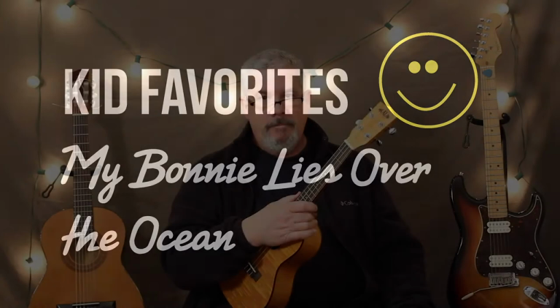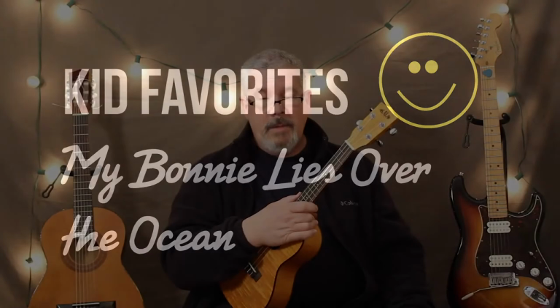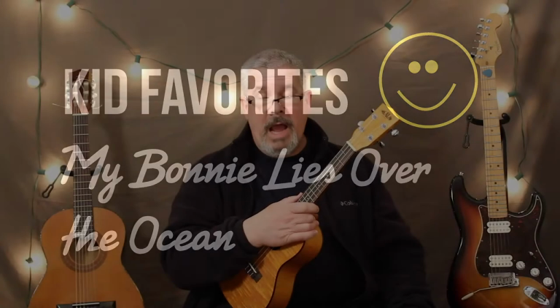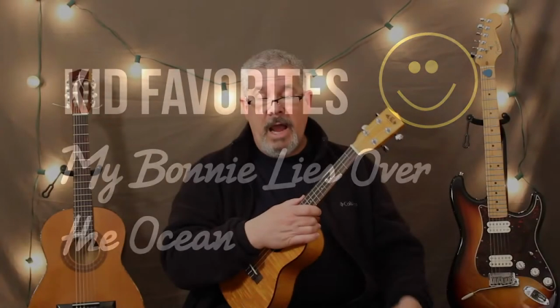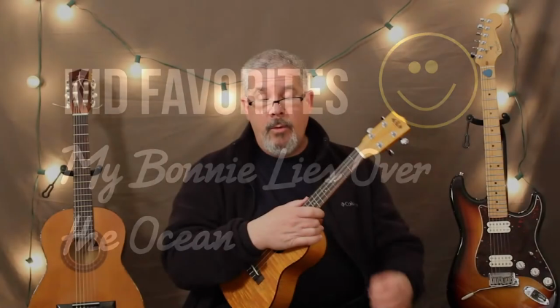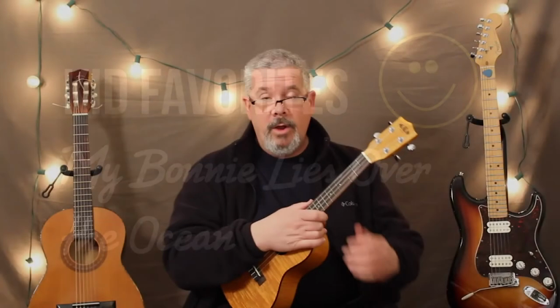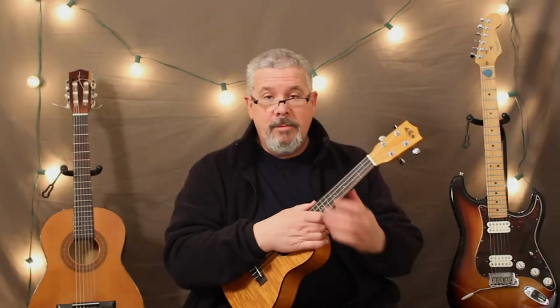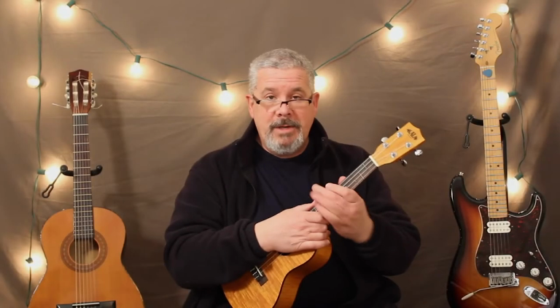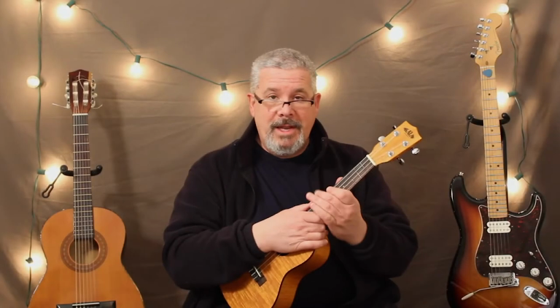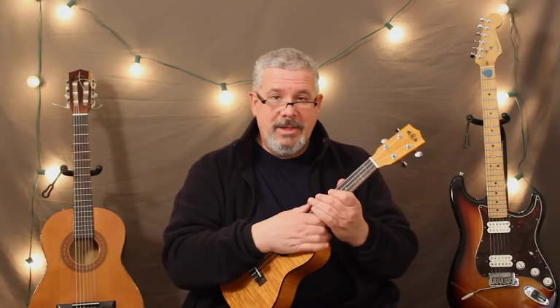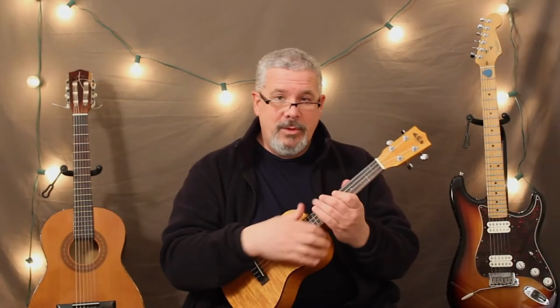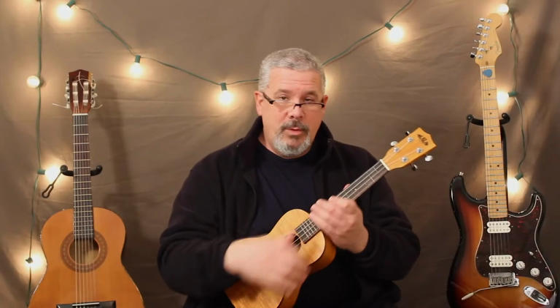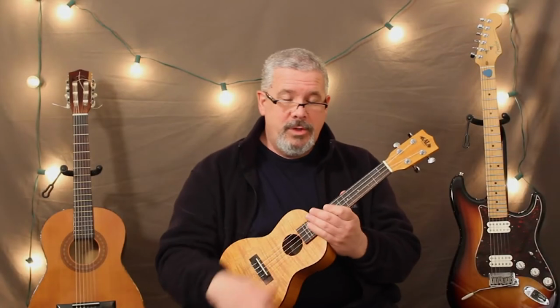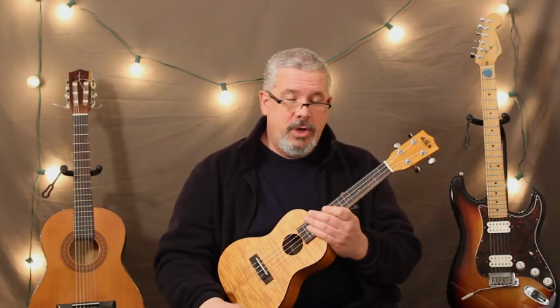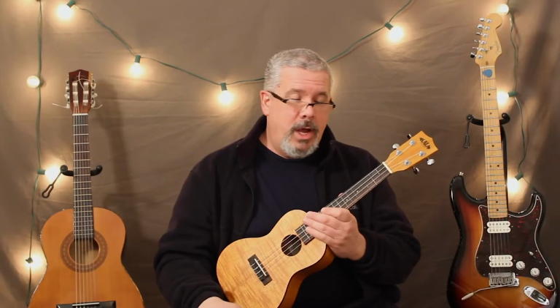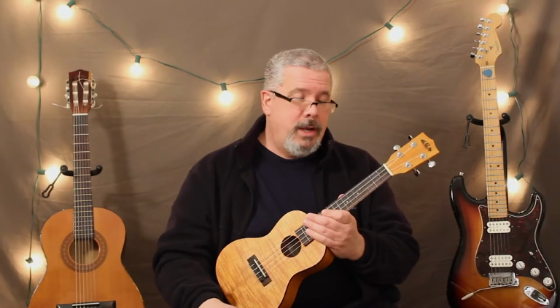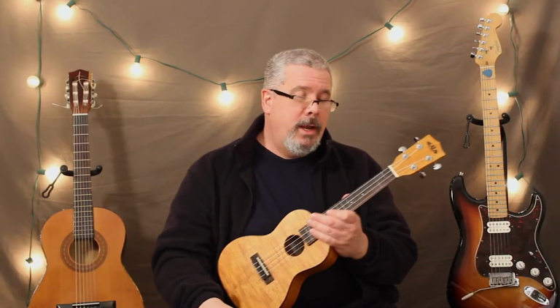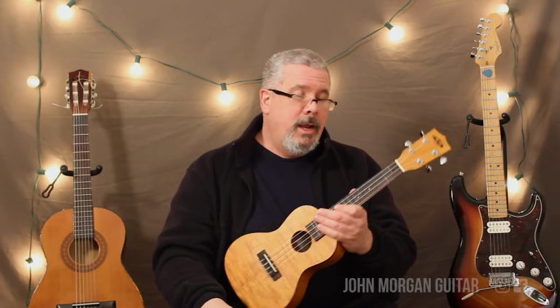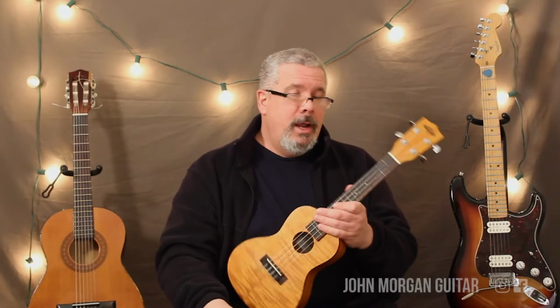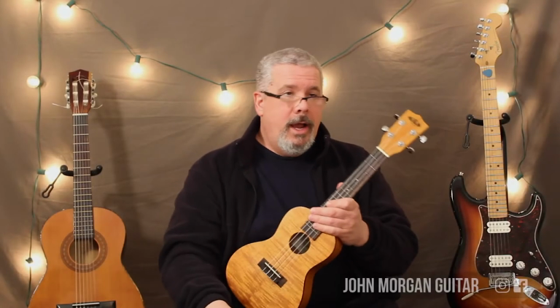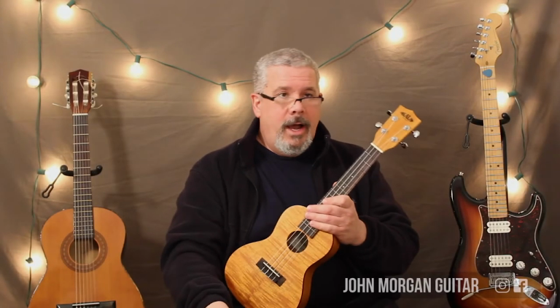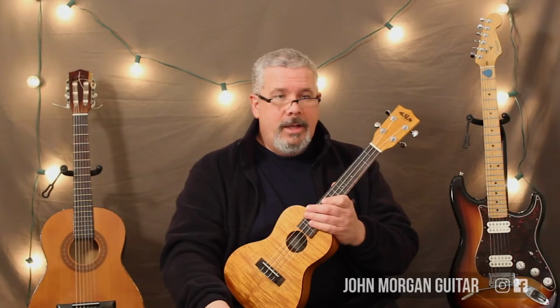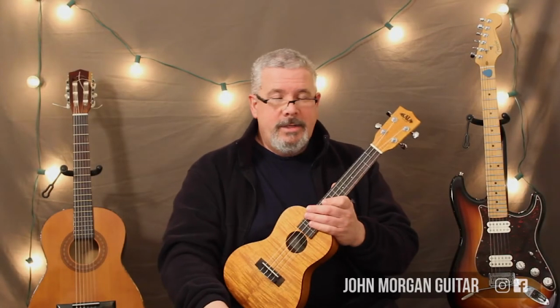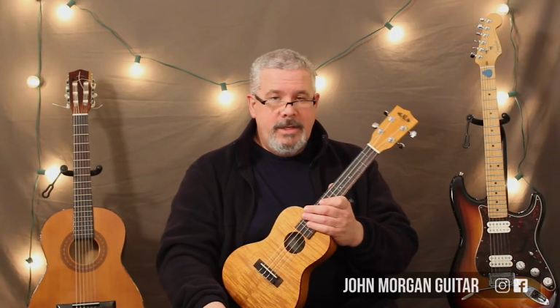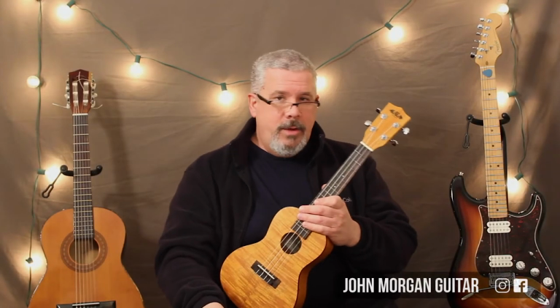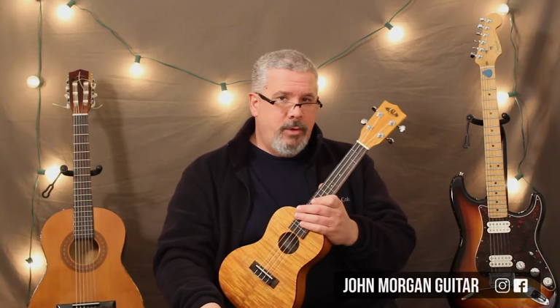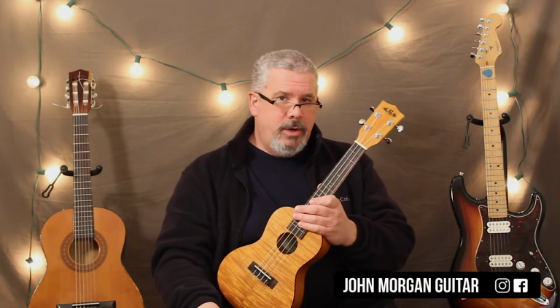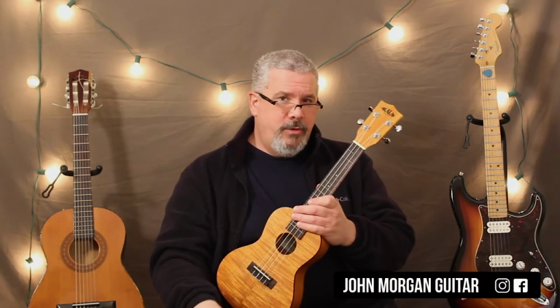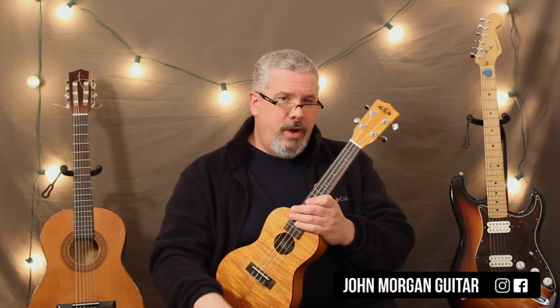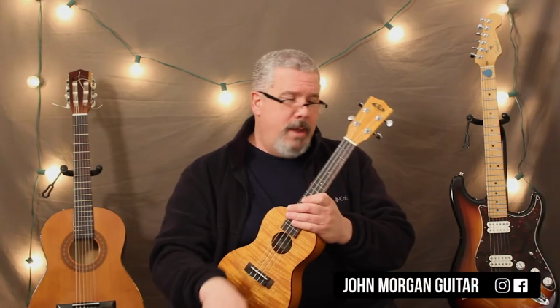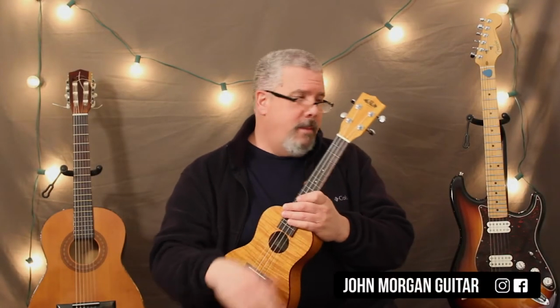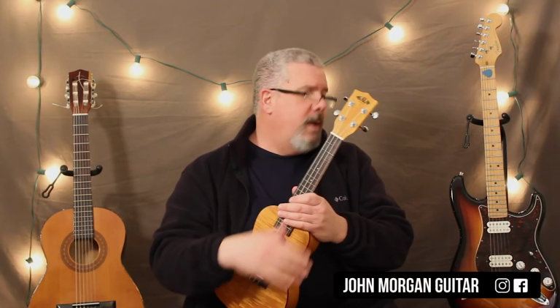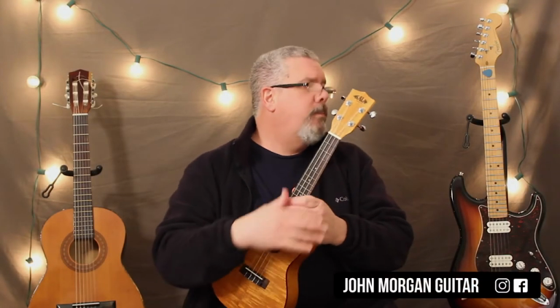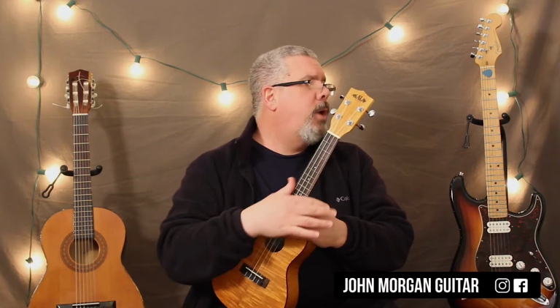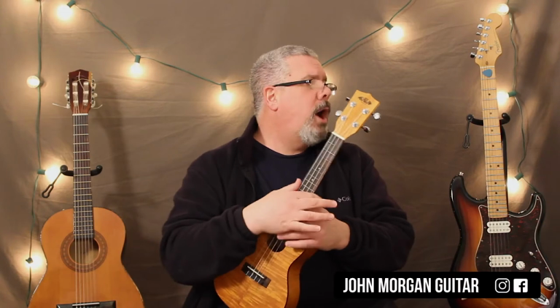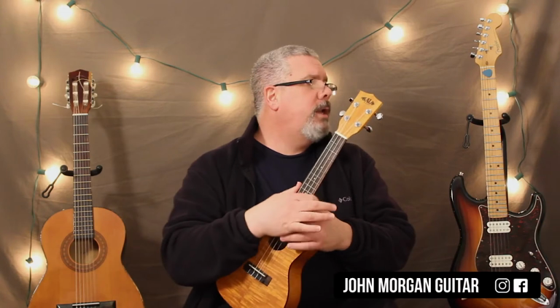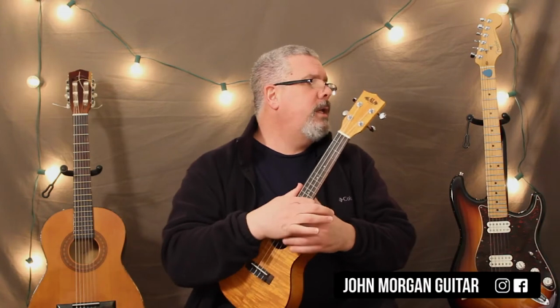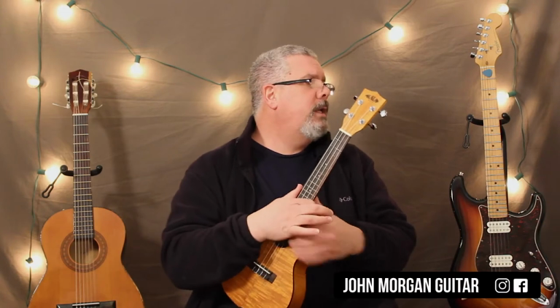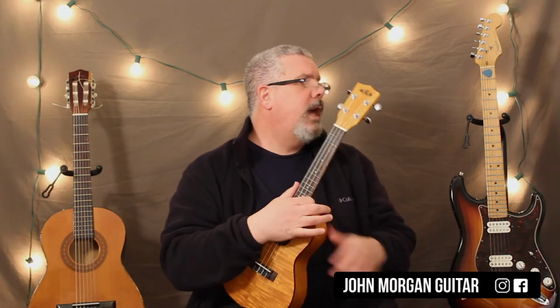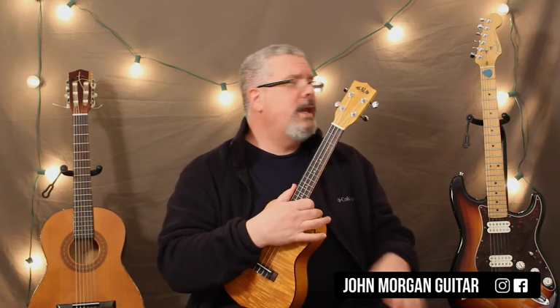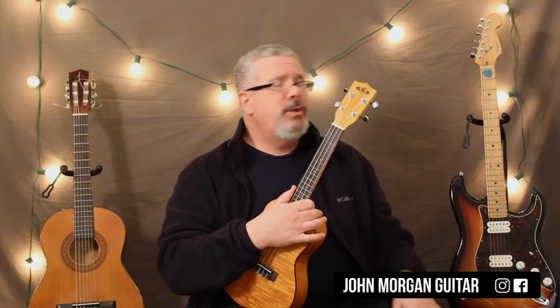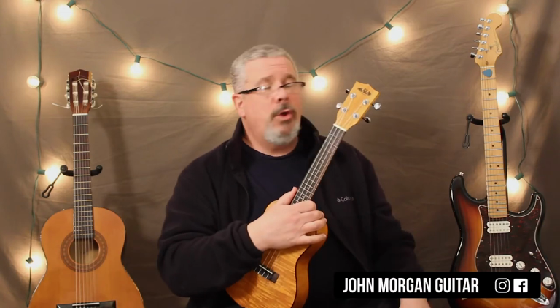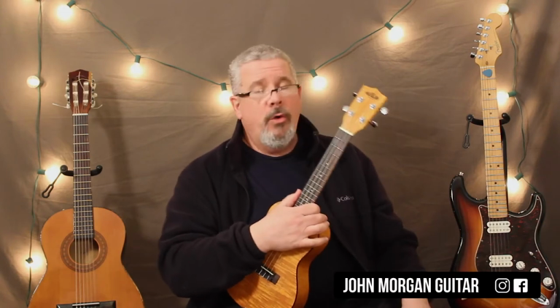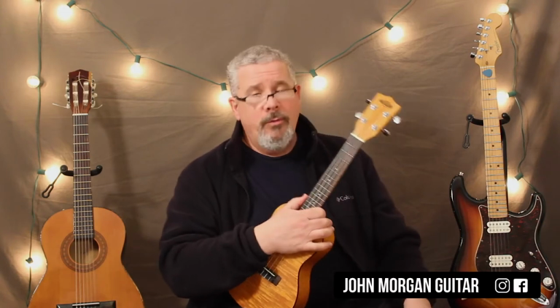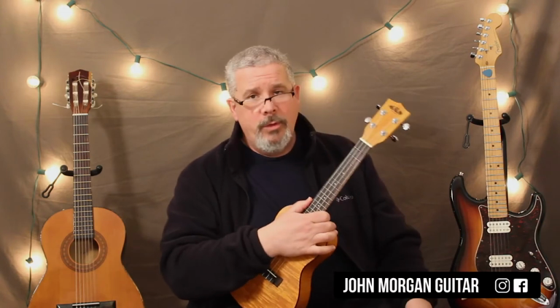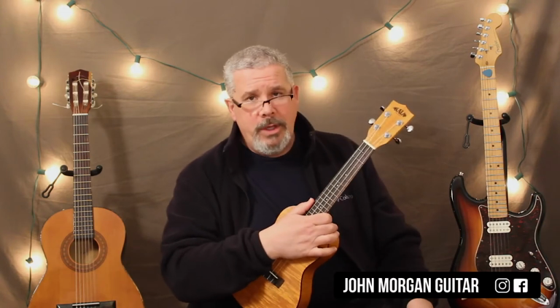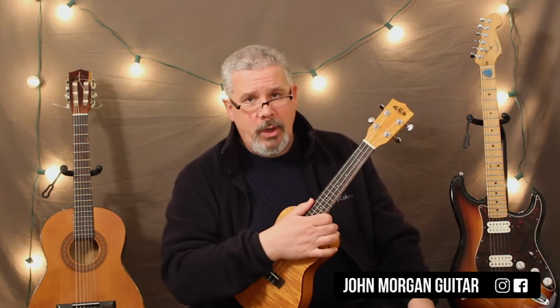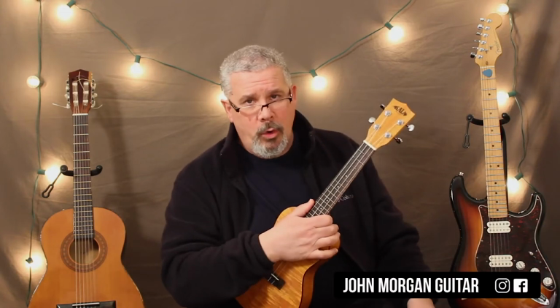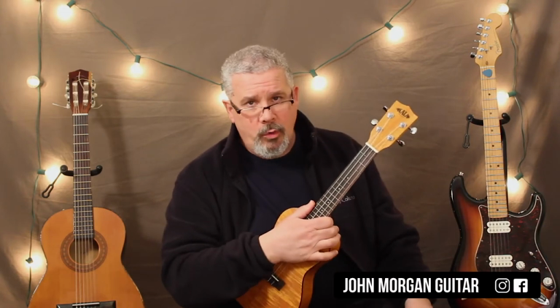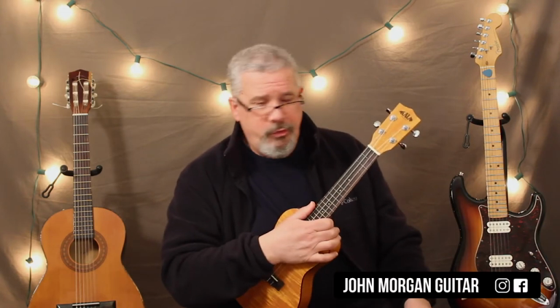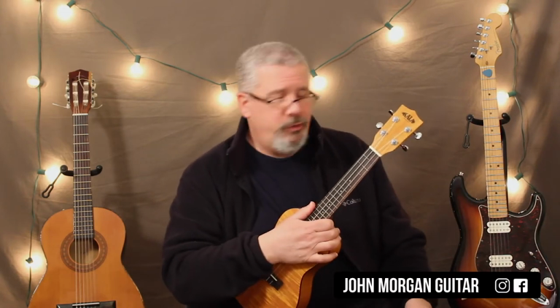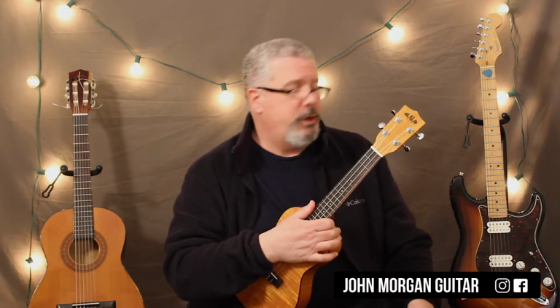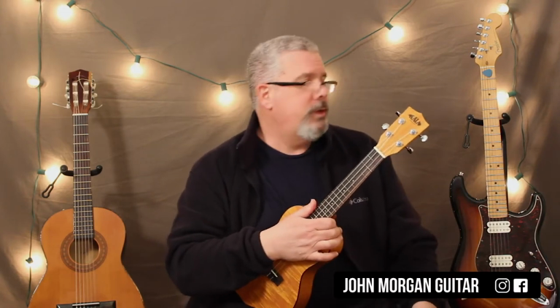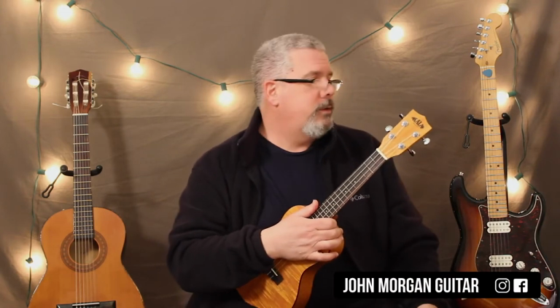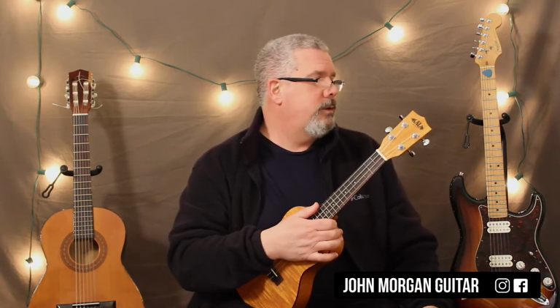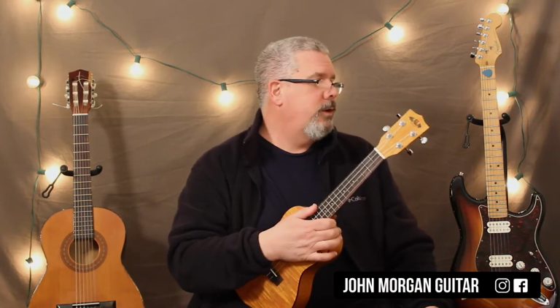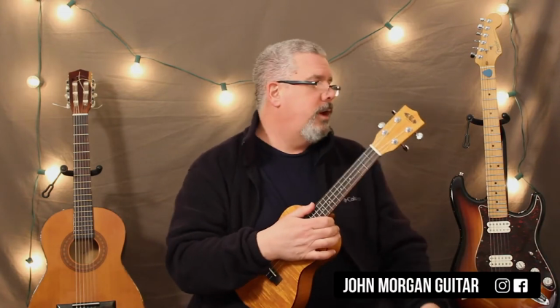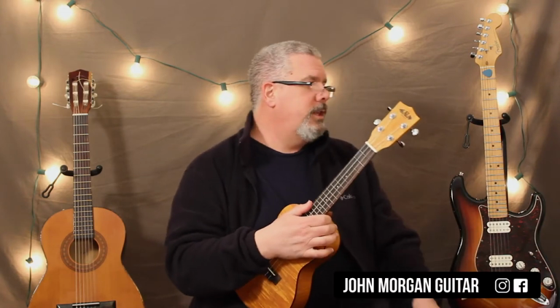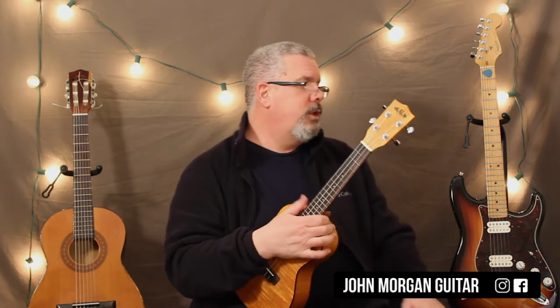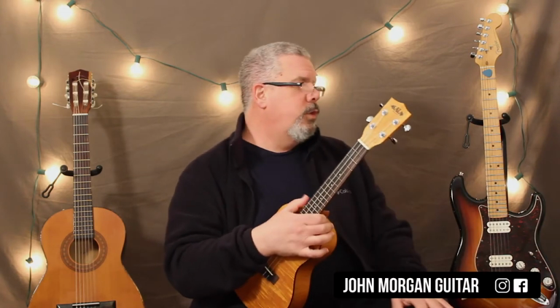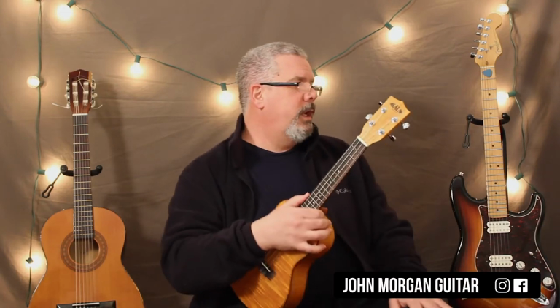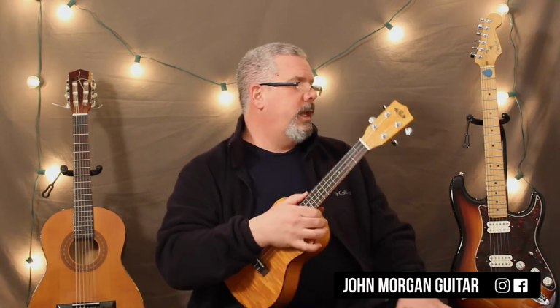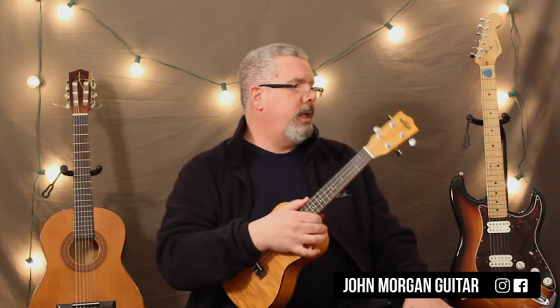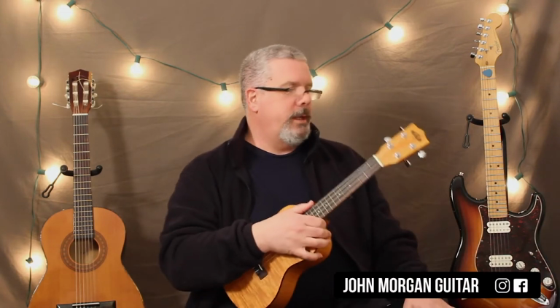Hi, welcome to Lessons with John. Today we're going to try My Bonnie Lies Over the Ocean on the ukulele.